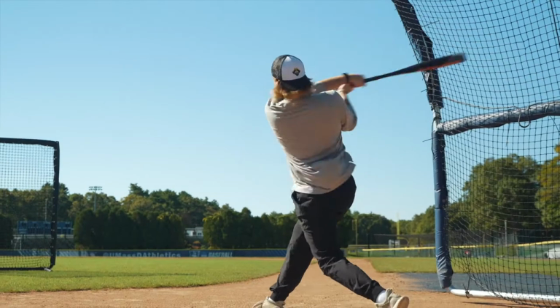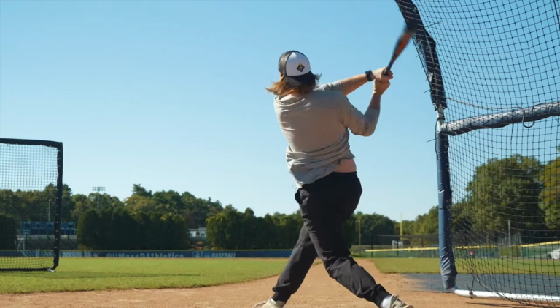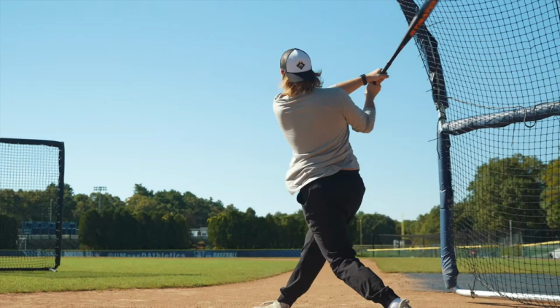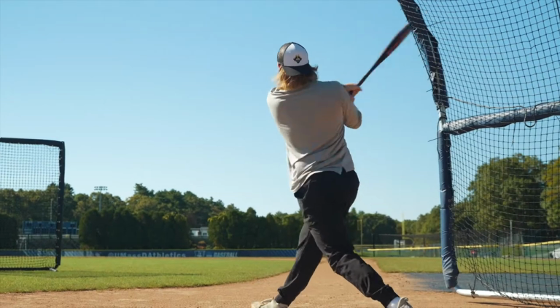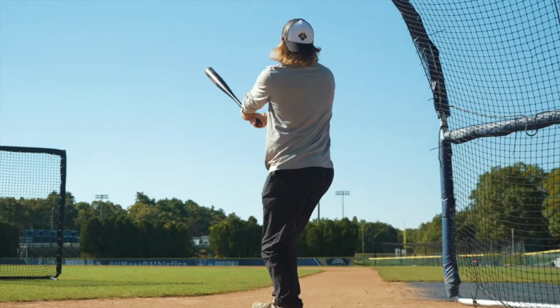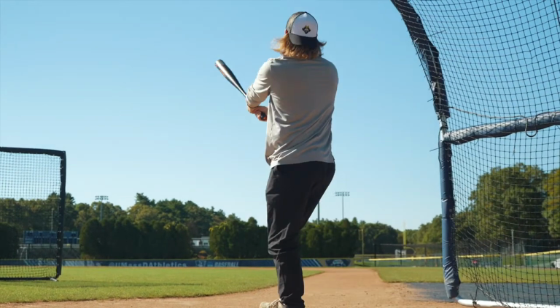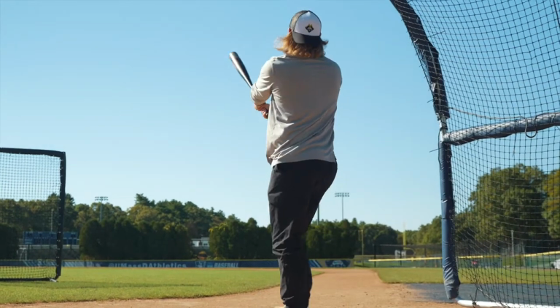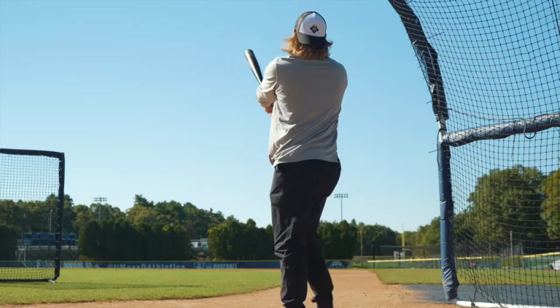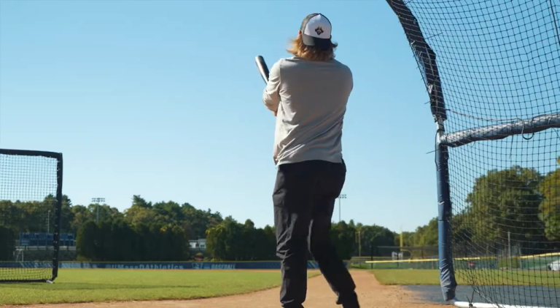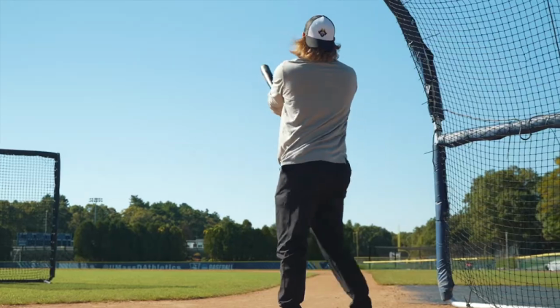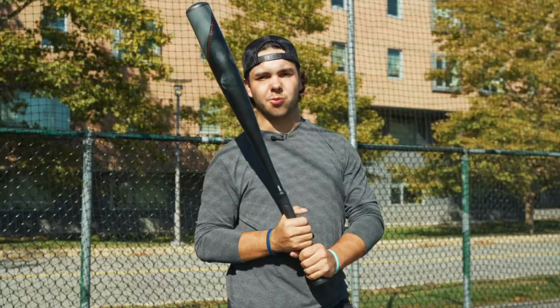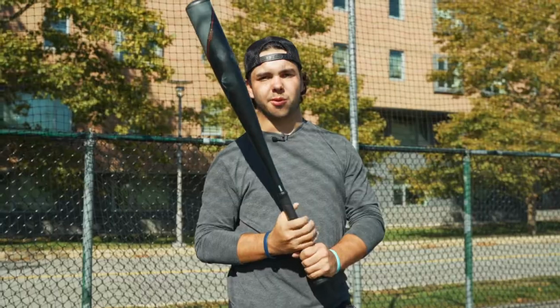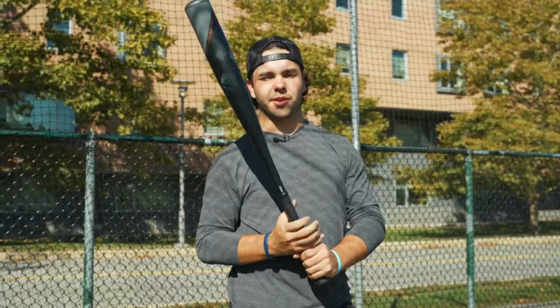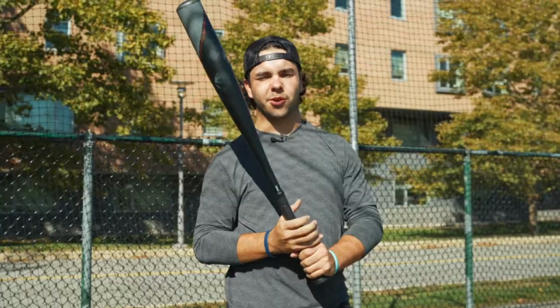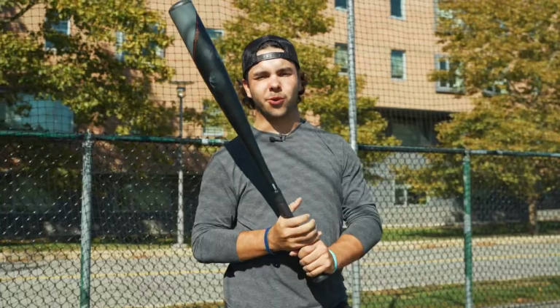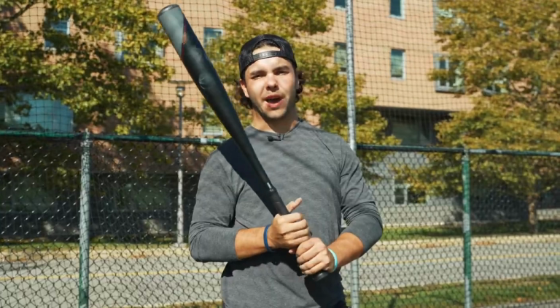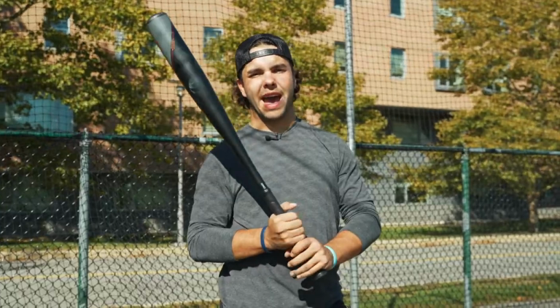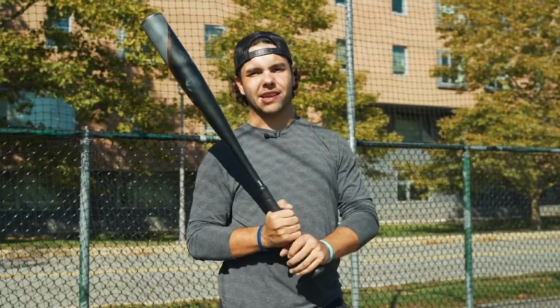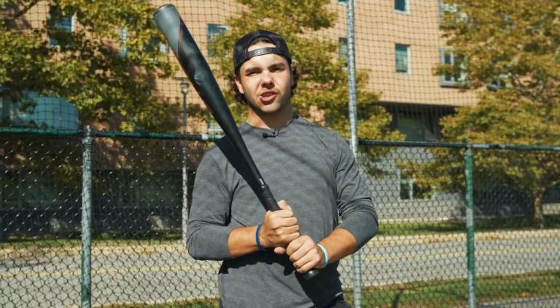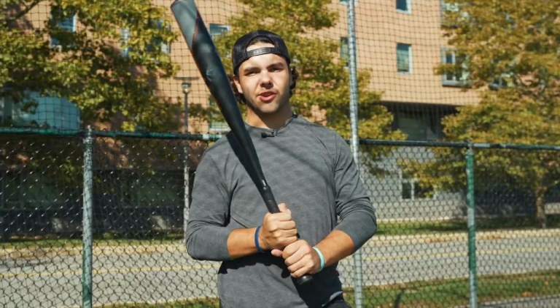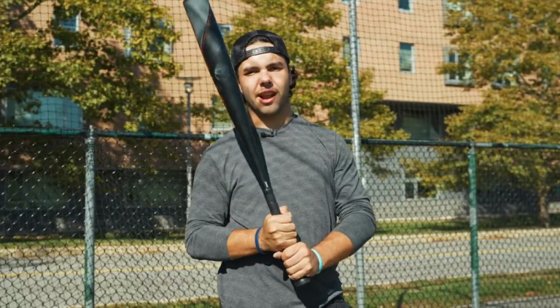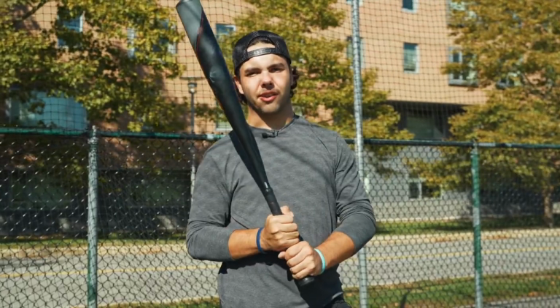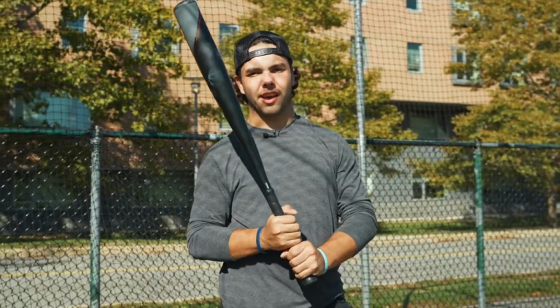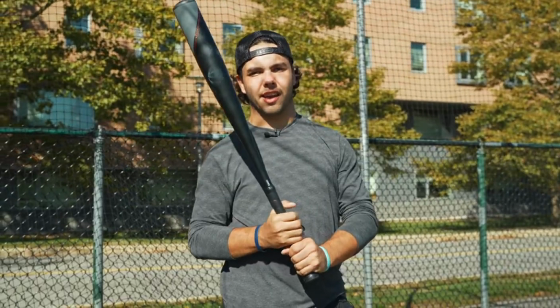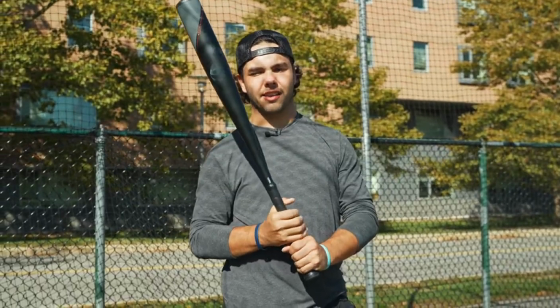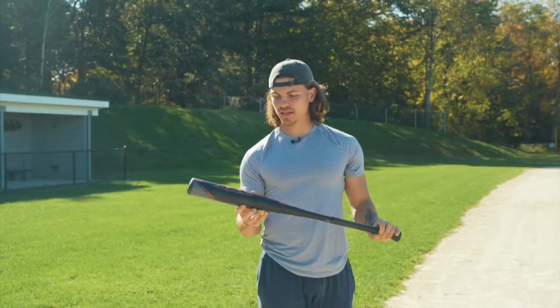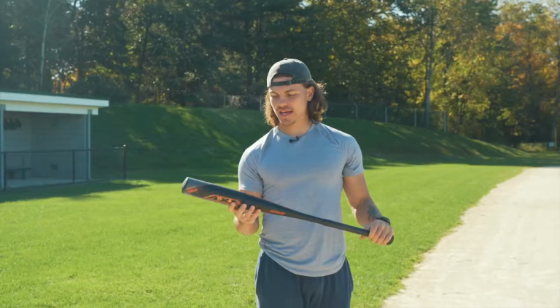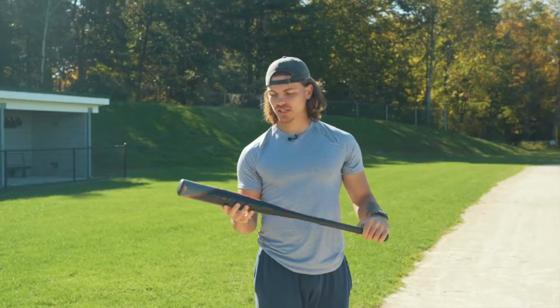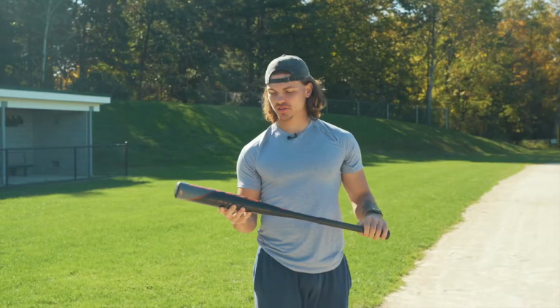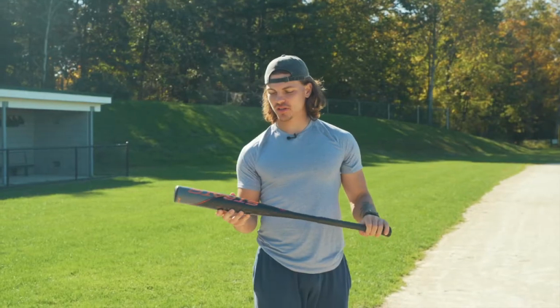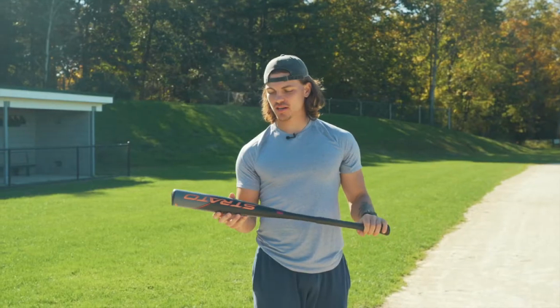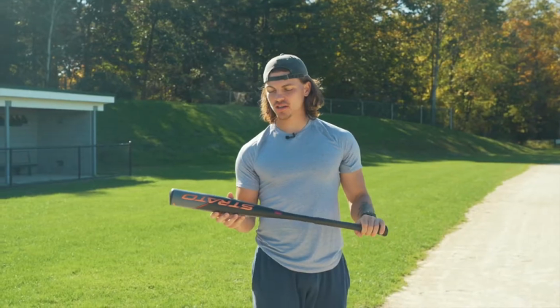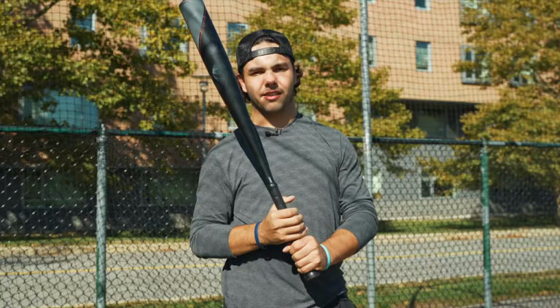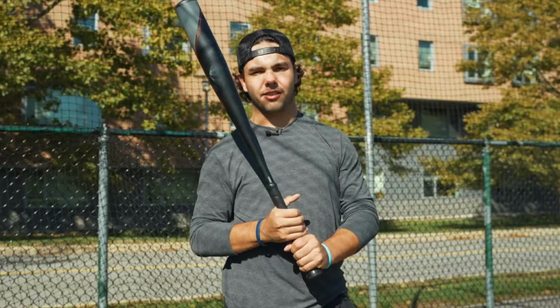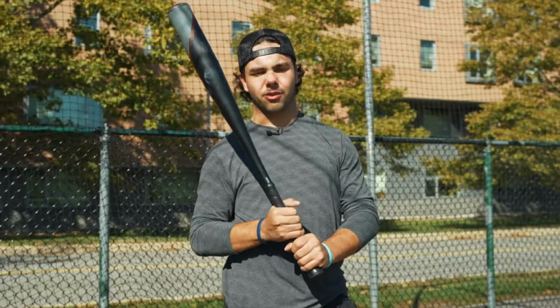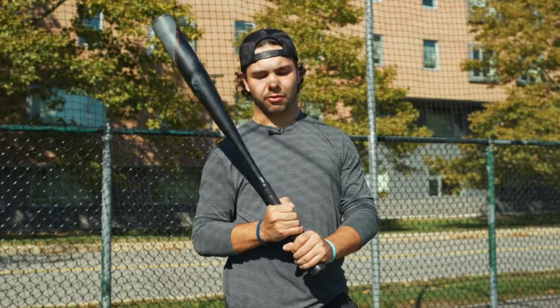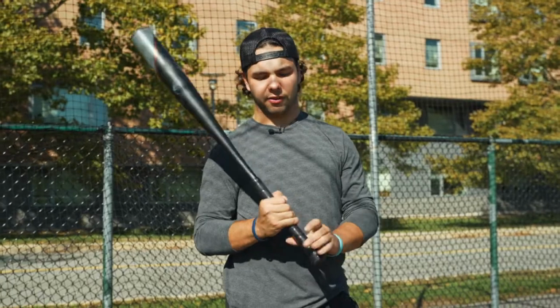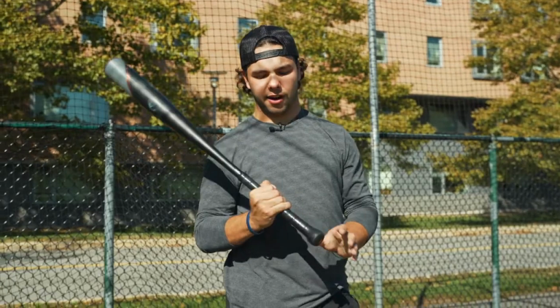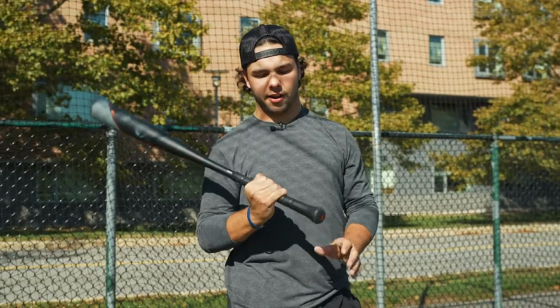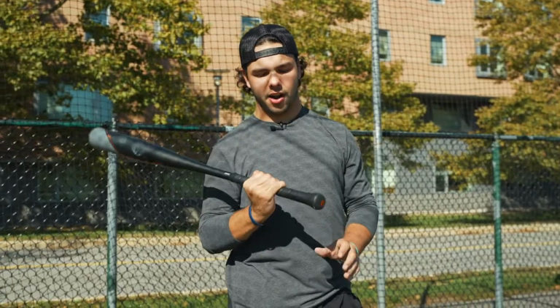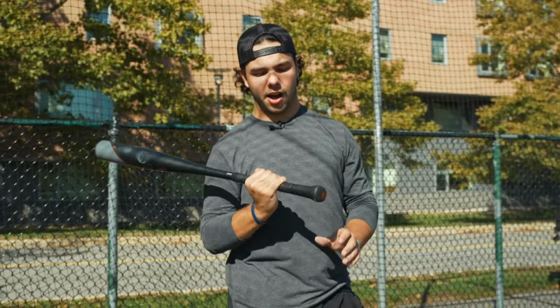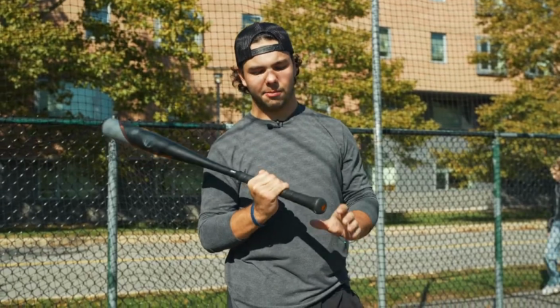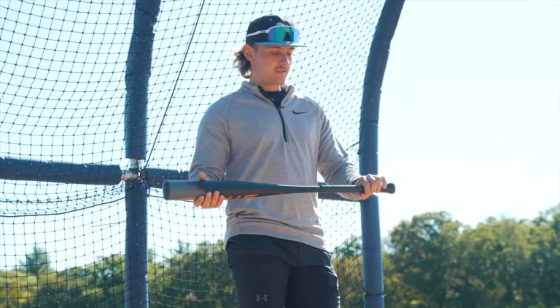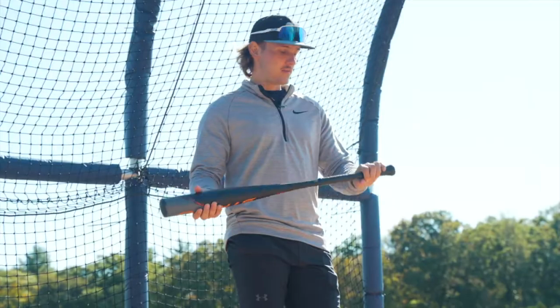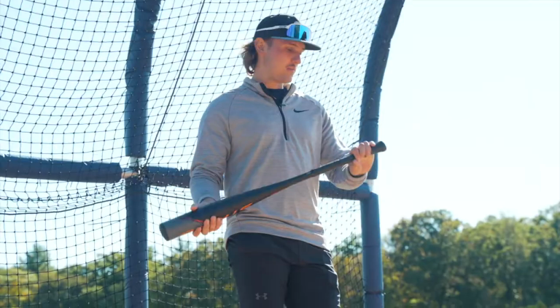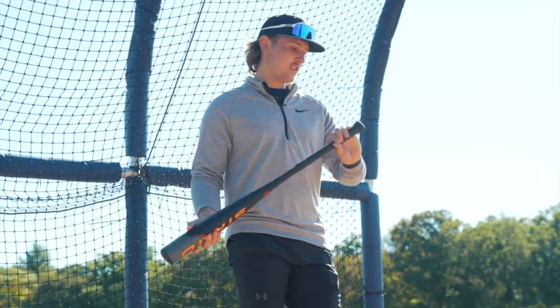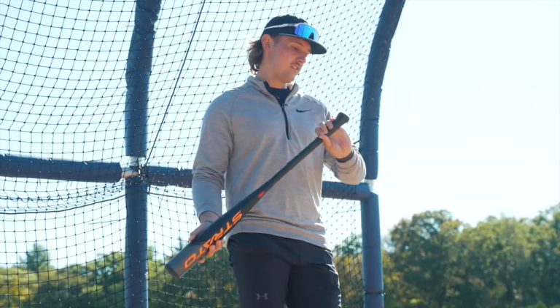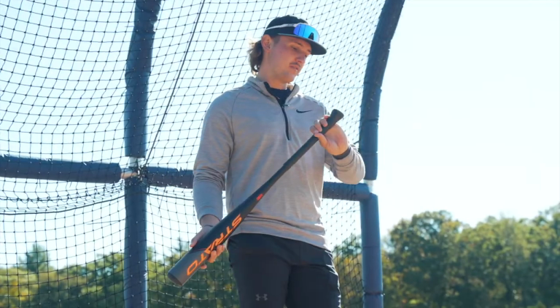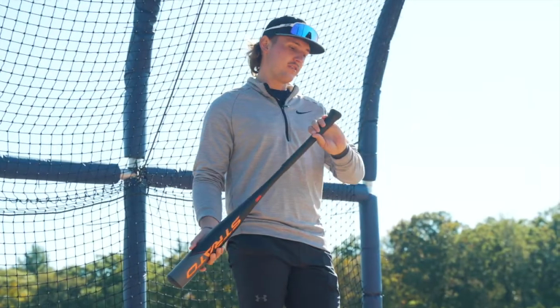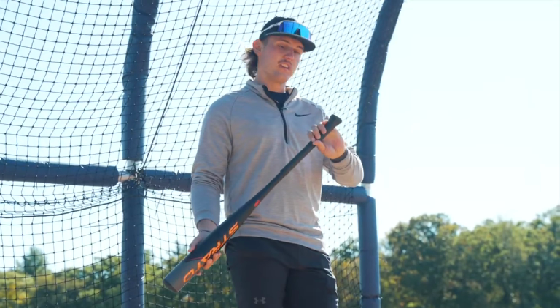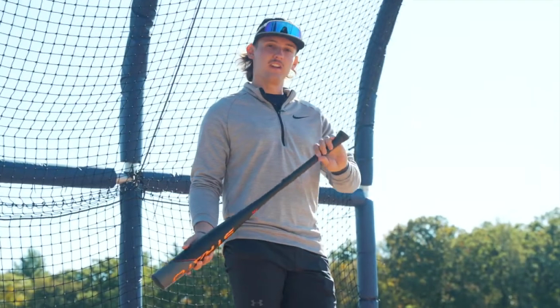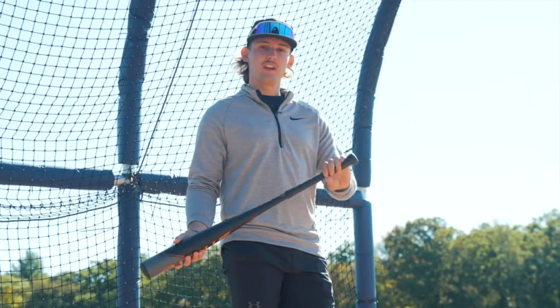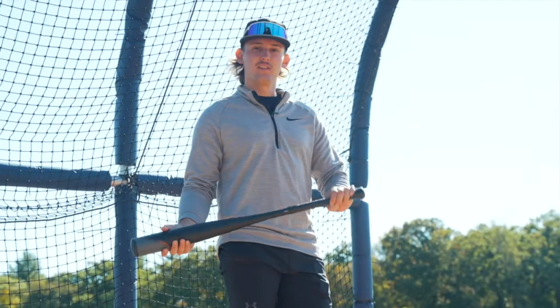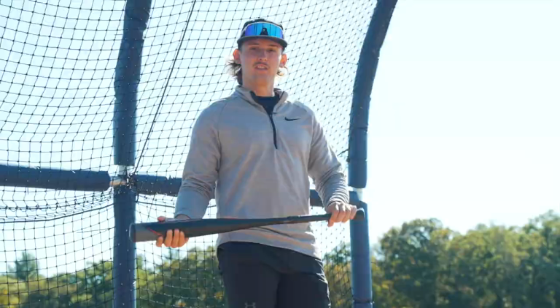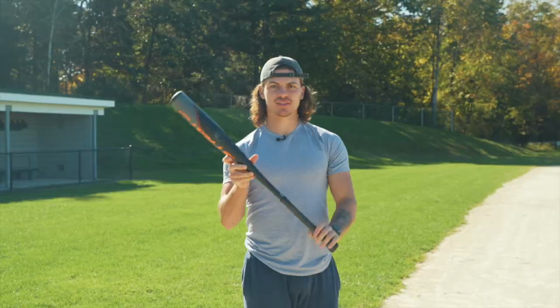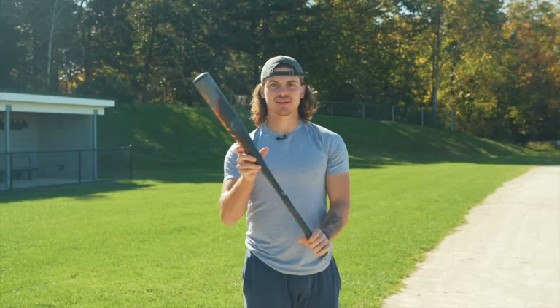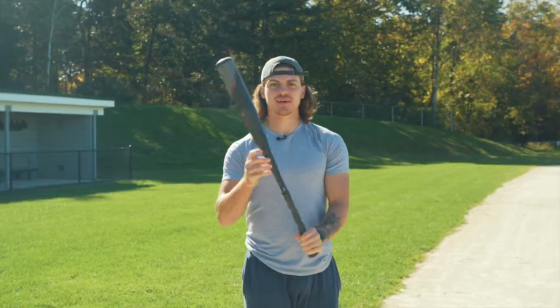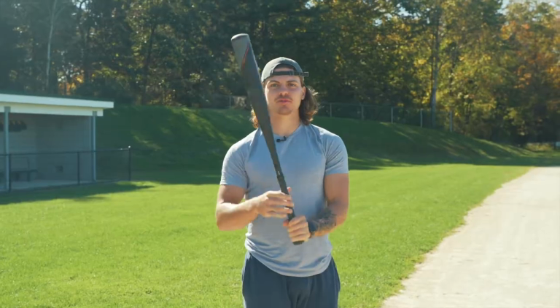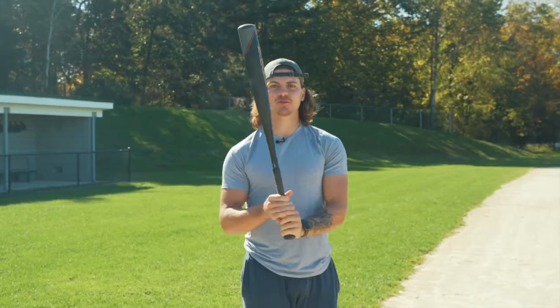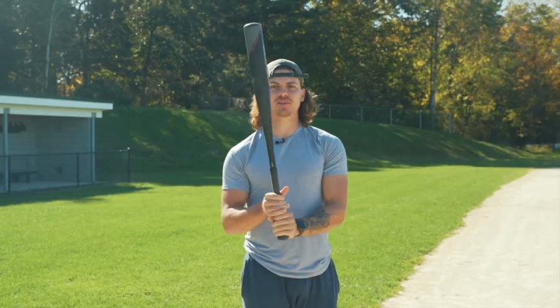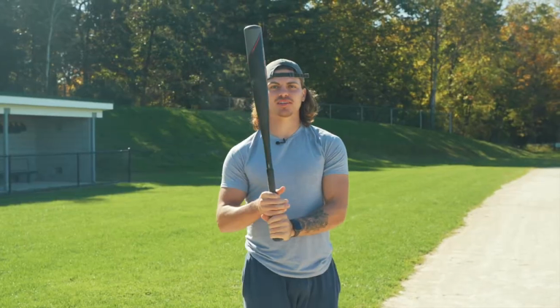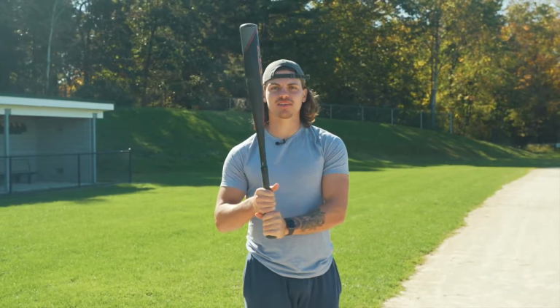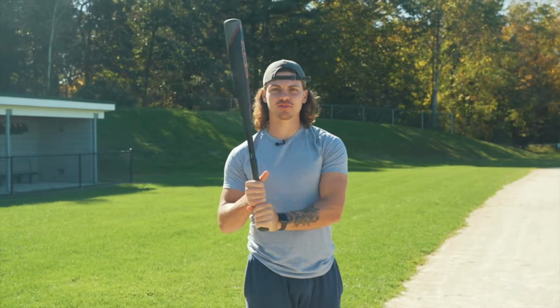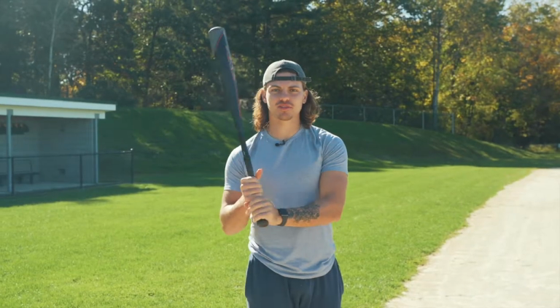Wow, that's gone. Swinging with the new Axe Strato today. The Axe Strato — new flared knob, the brand new flared handle. Take a couple swings, see how it feels.